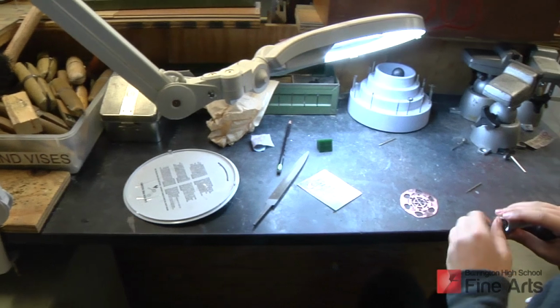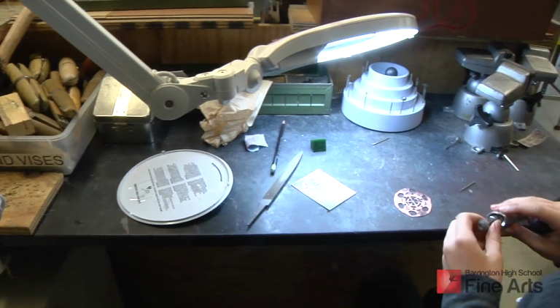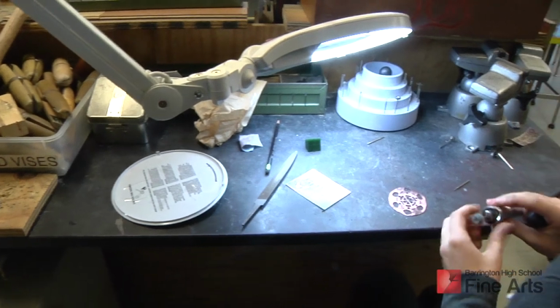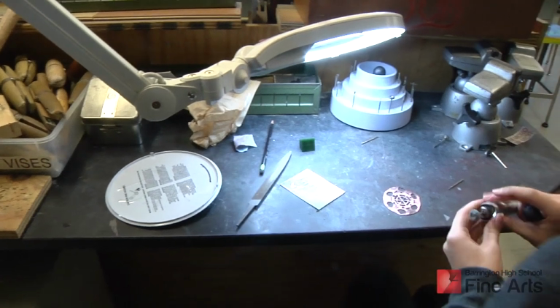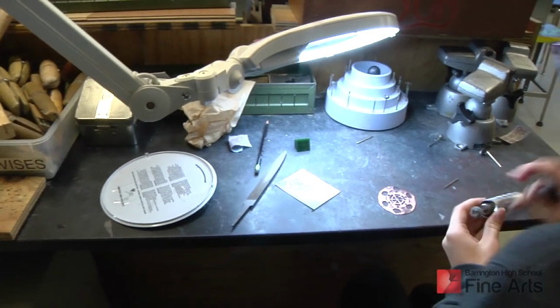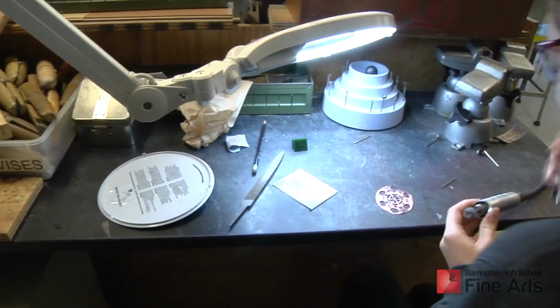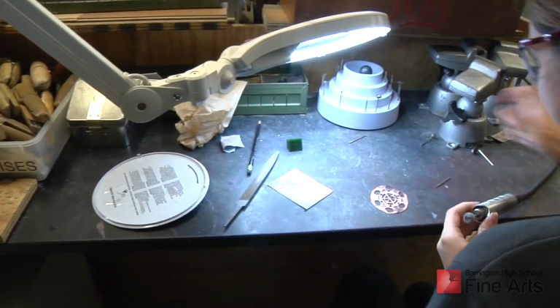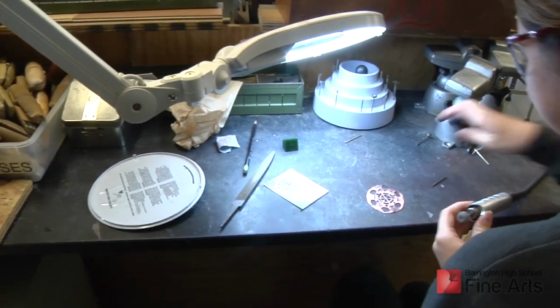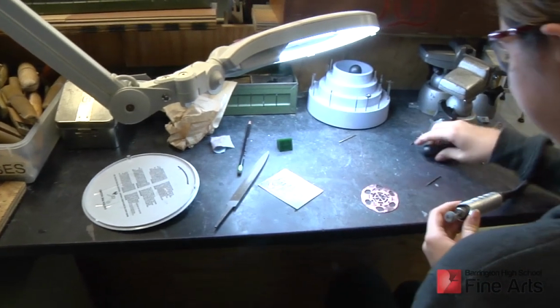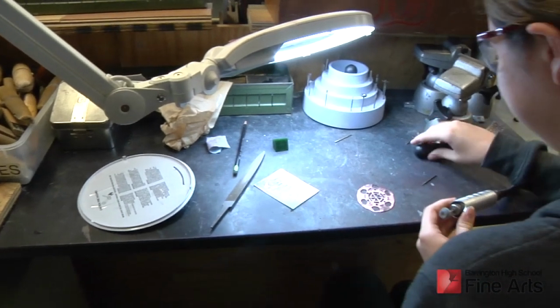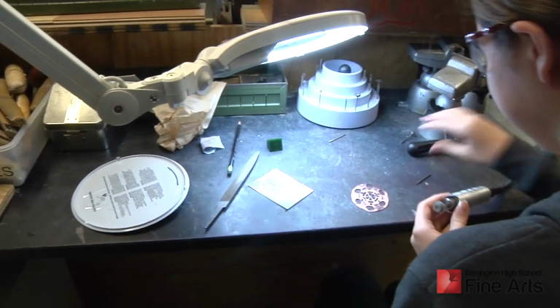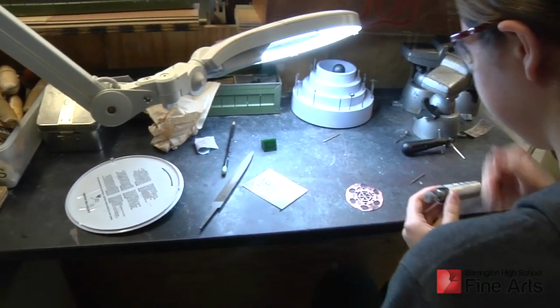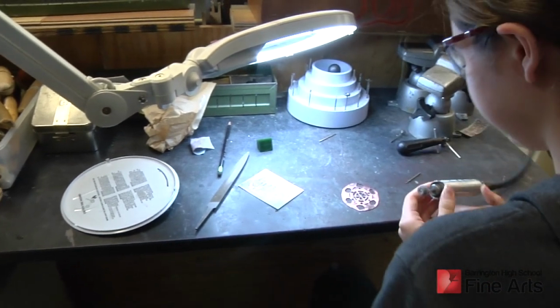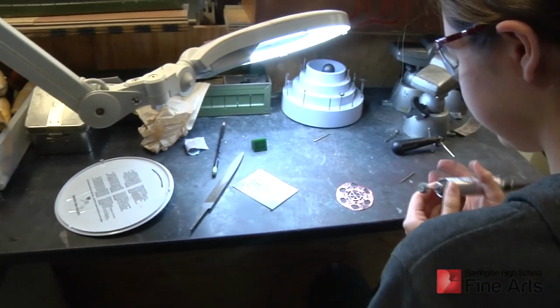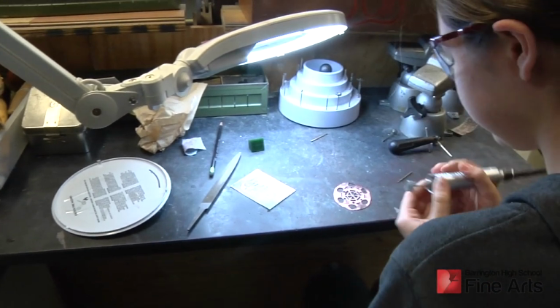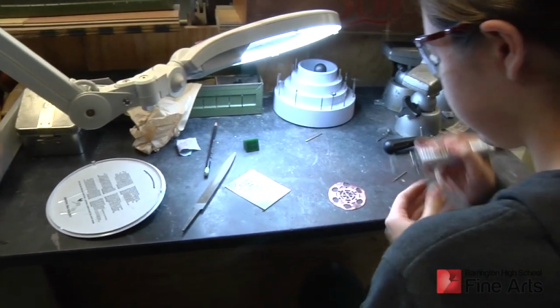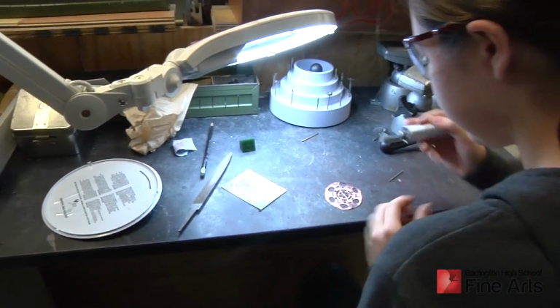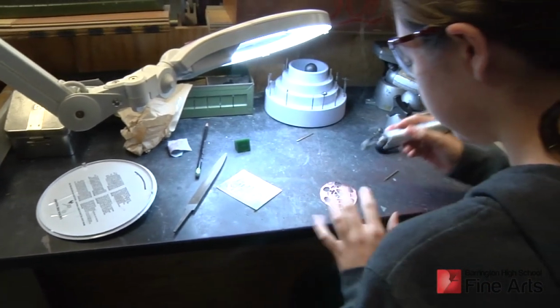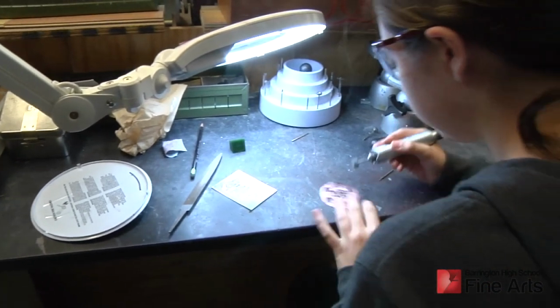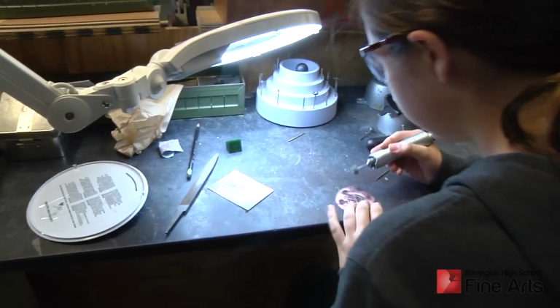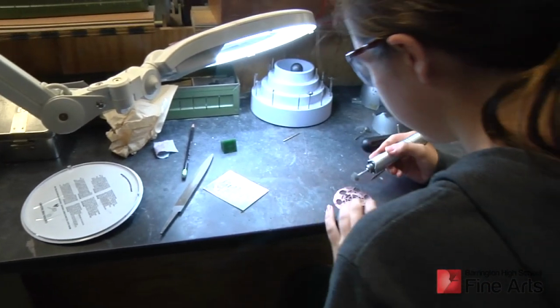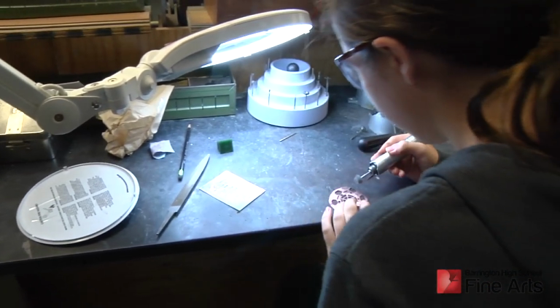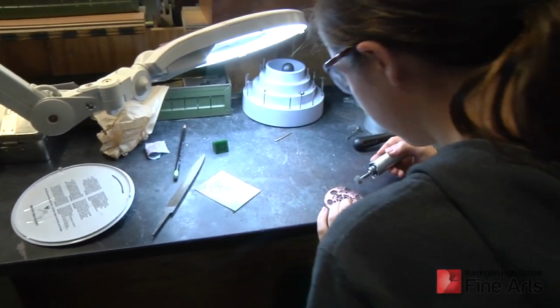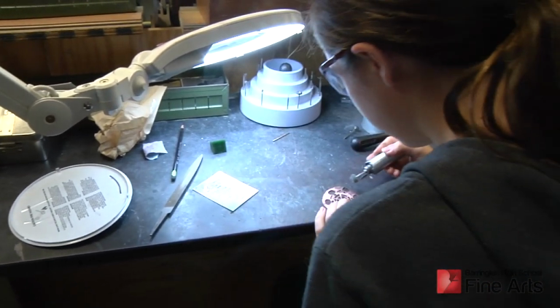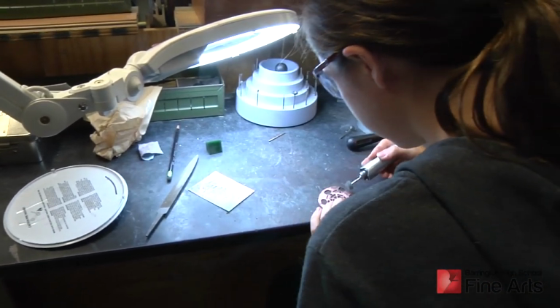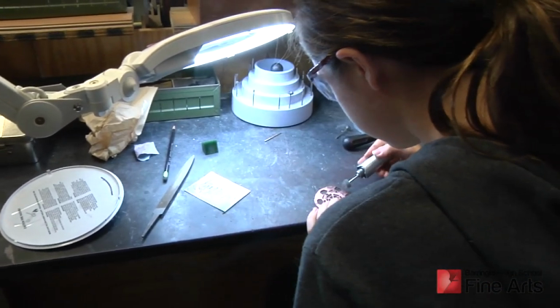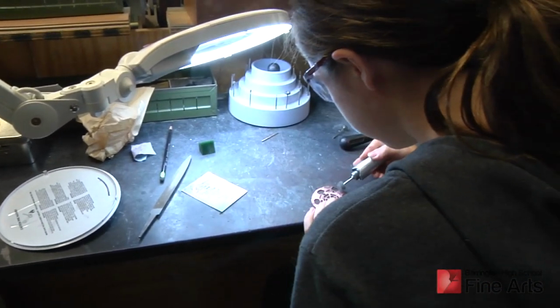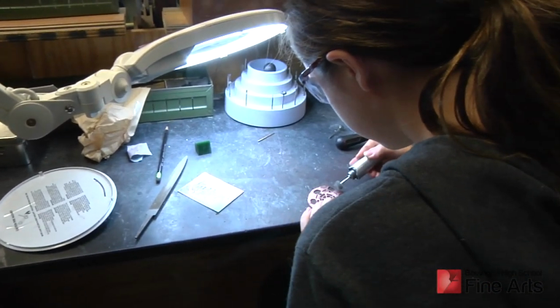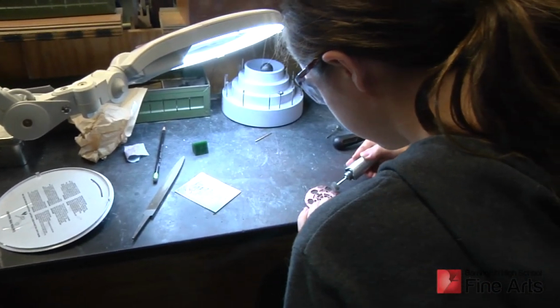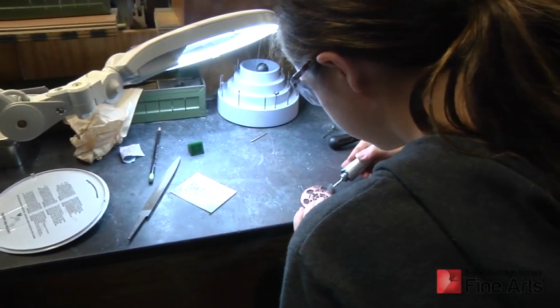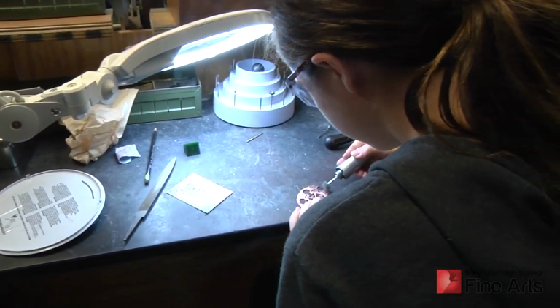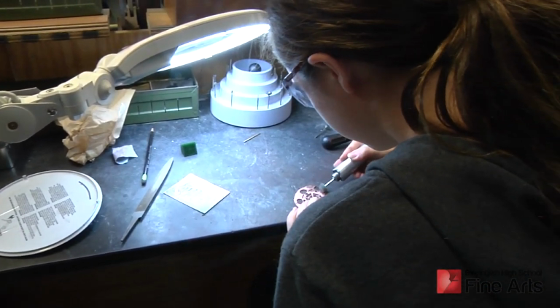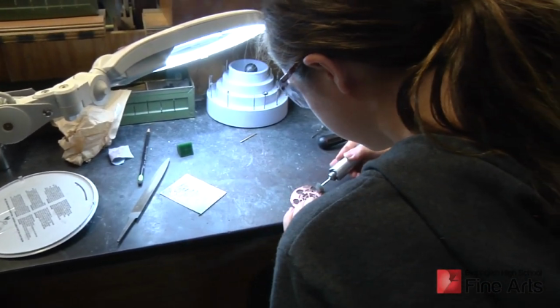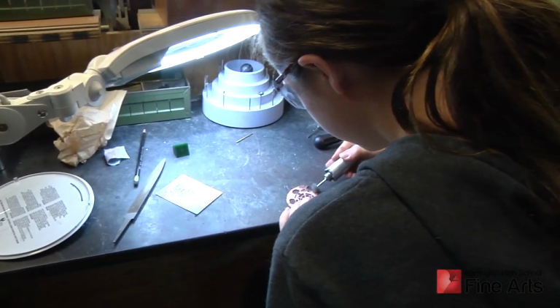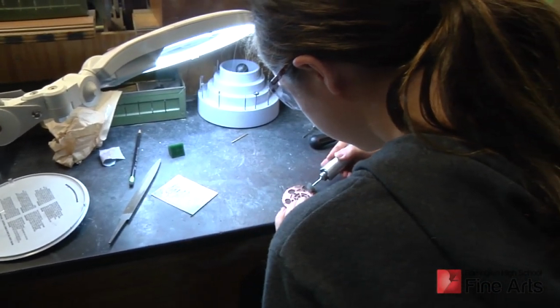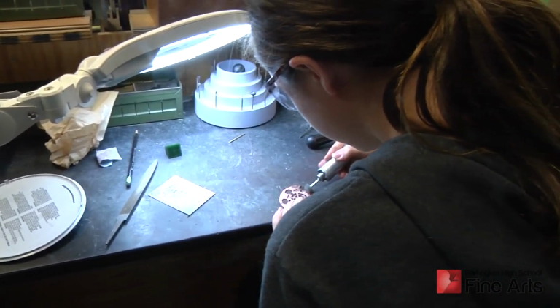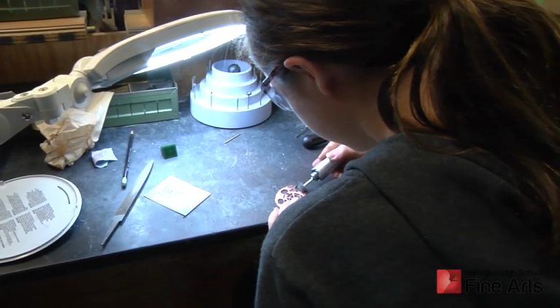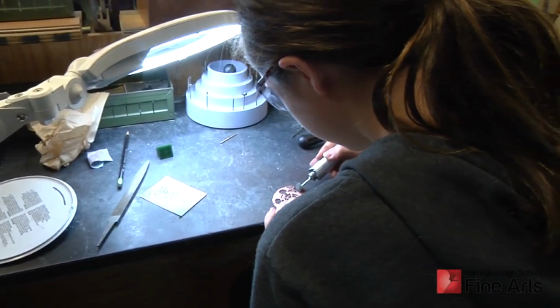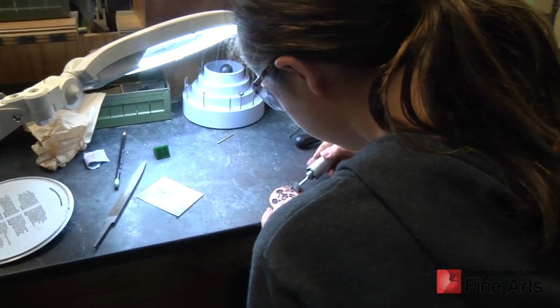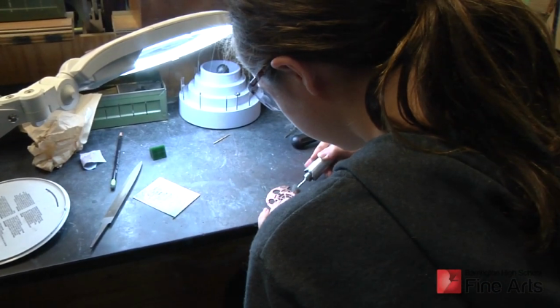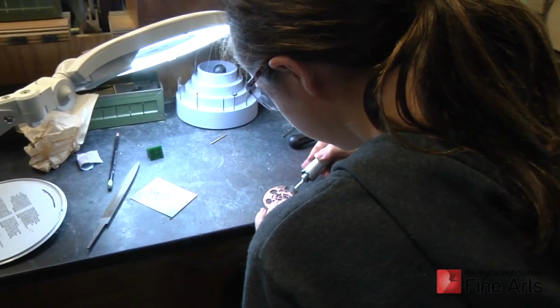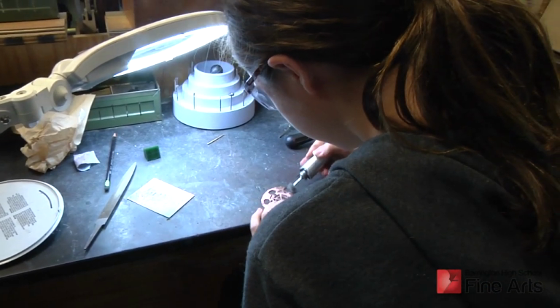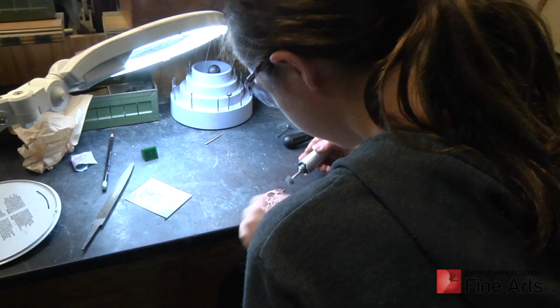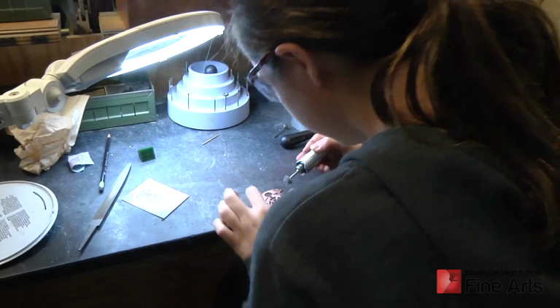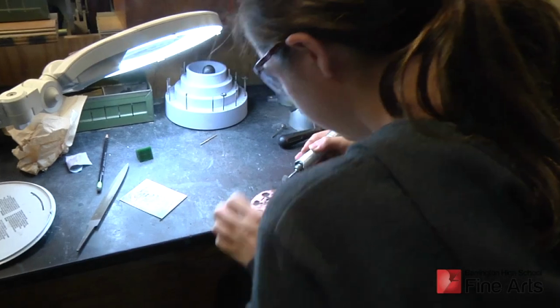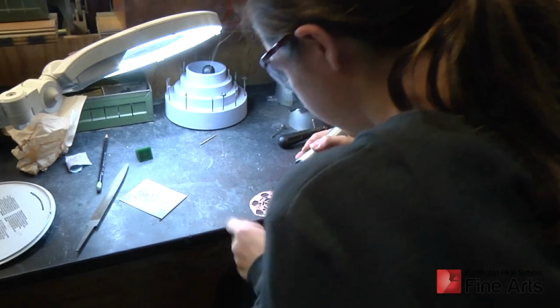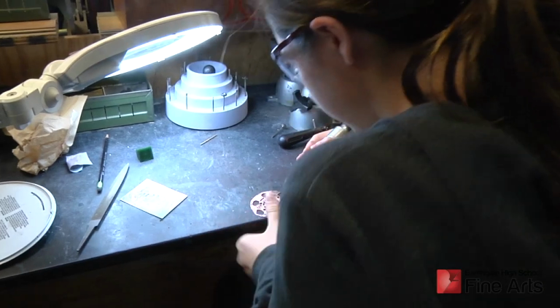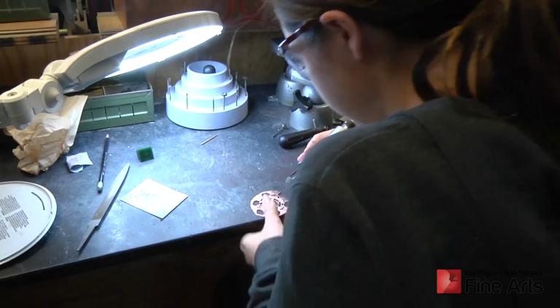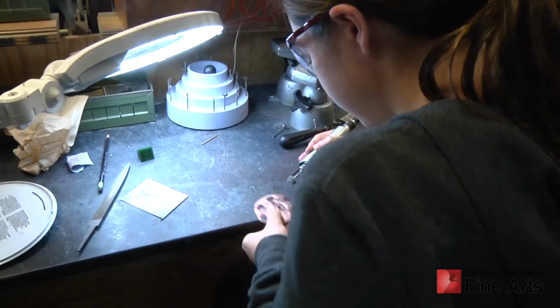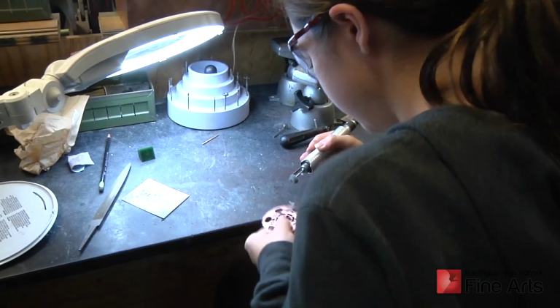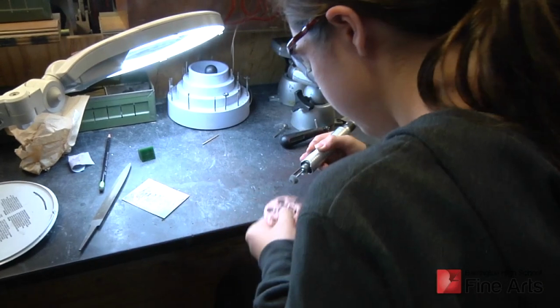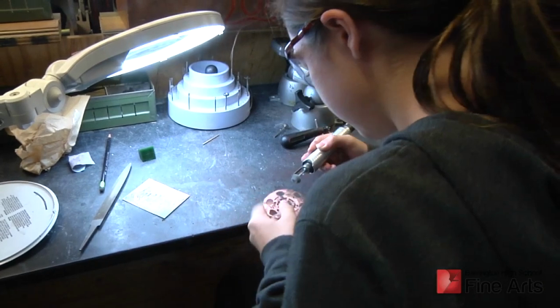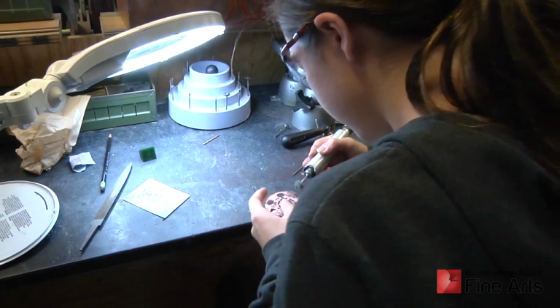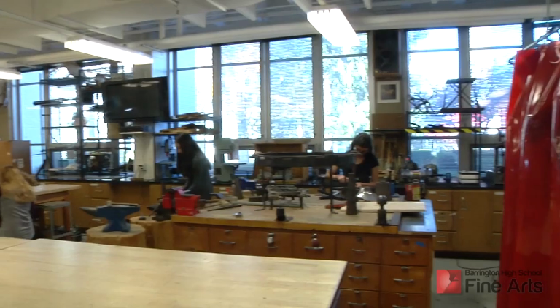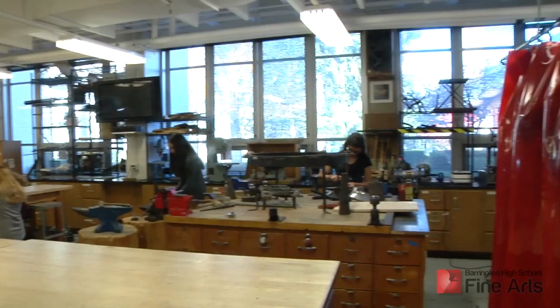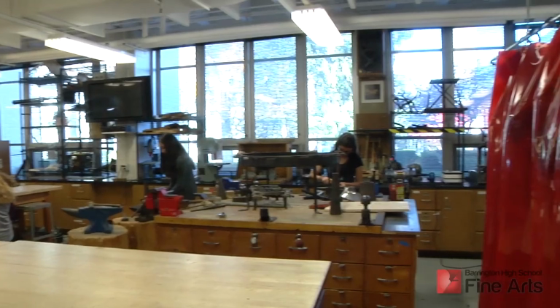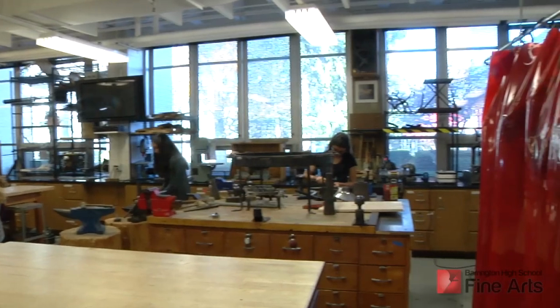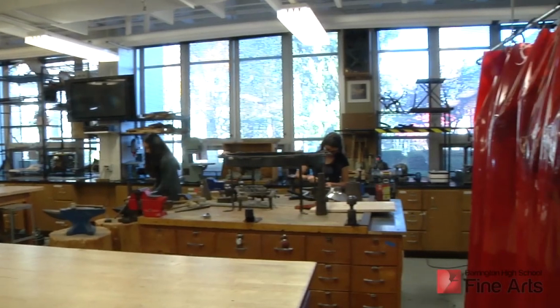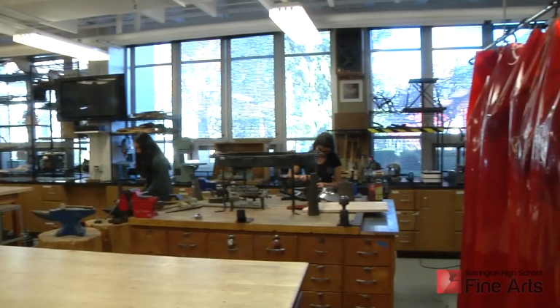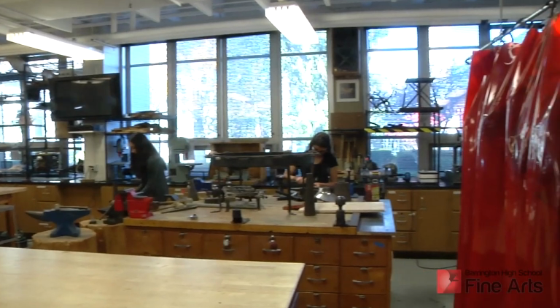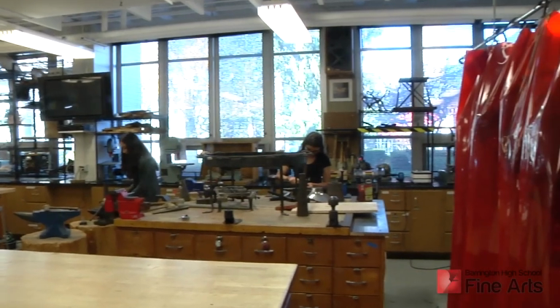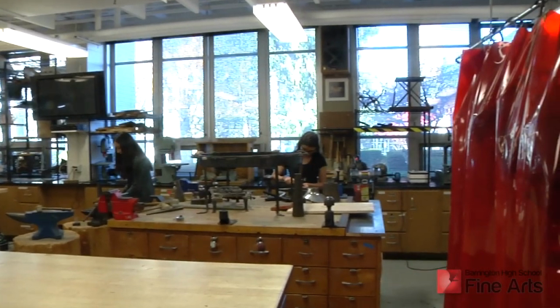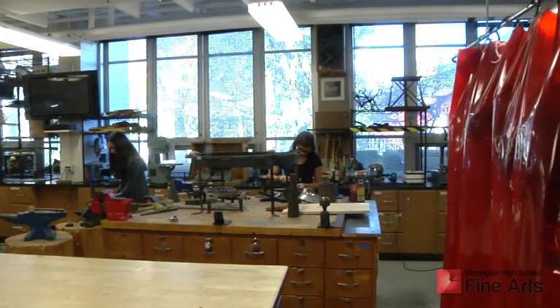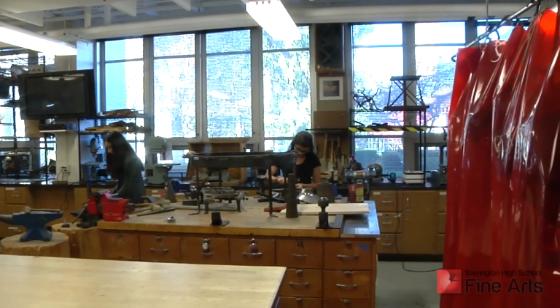Level 3s begin to research and explore advanced technical problem solving as they begin to design their own projects.